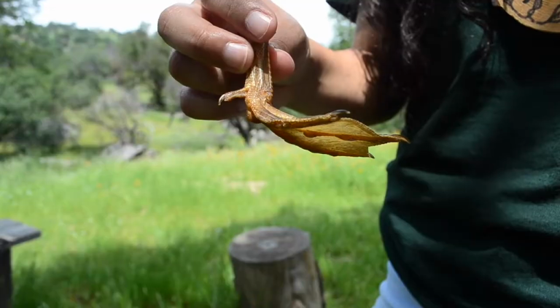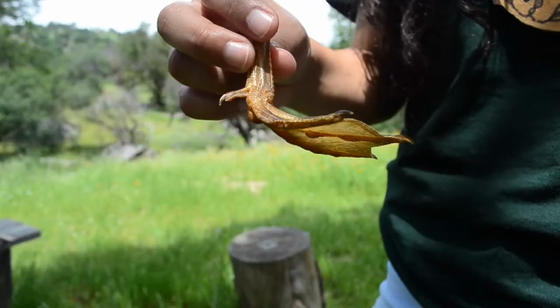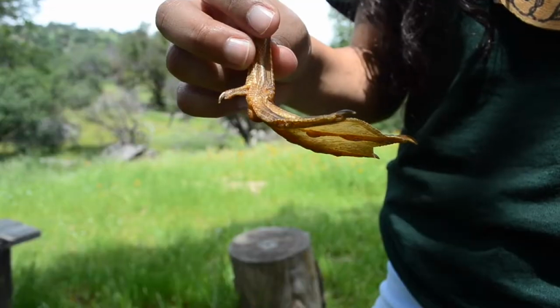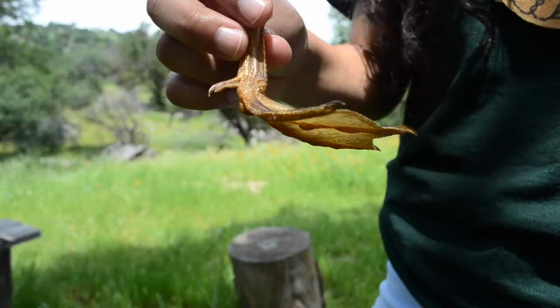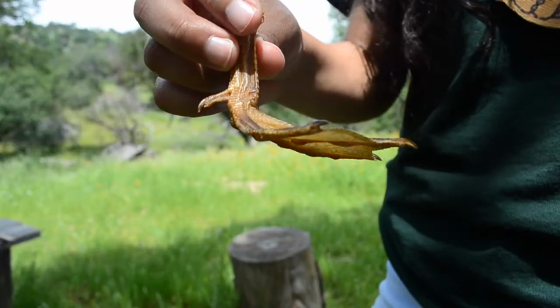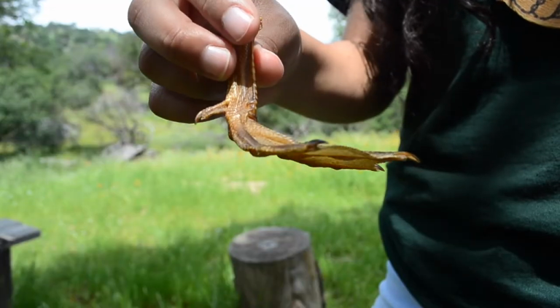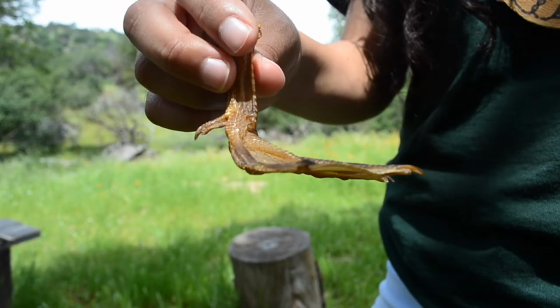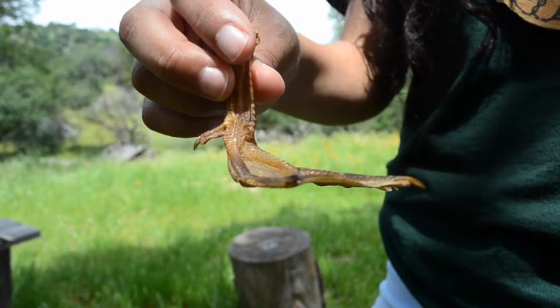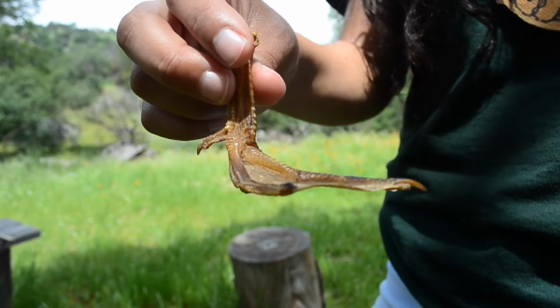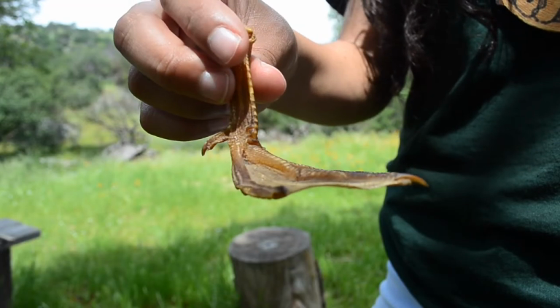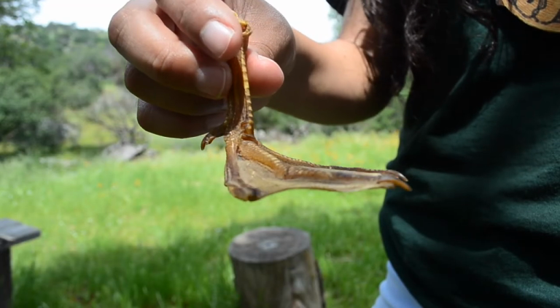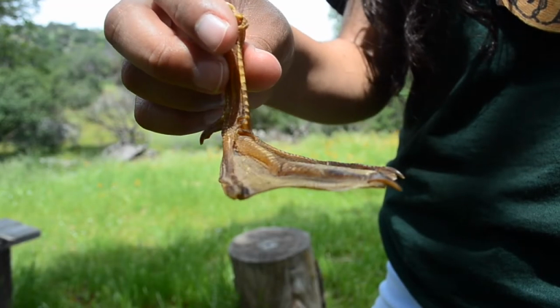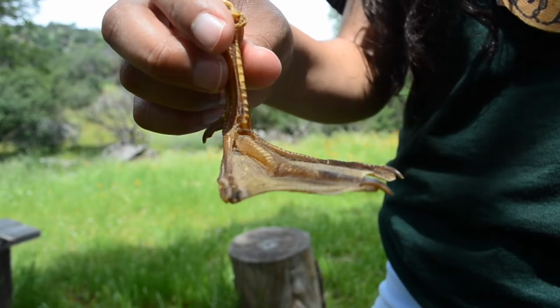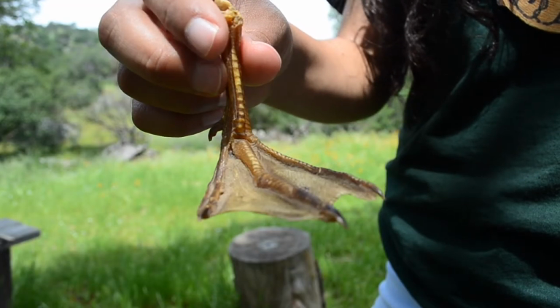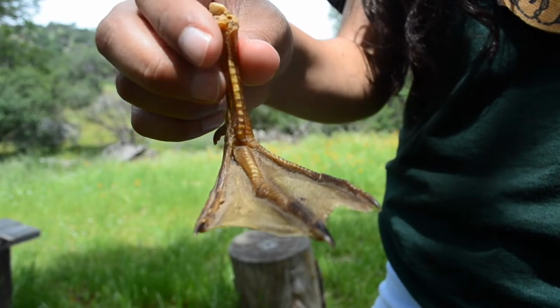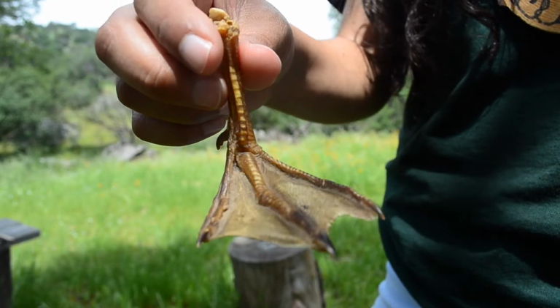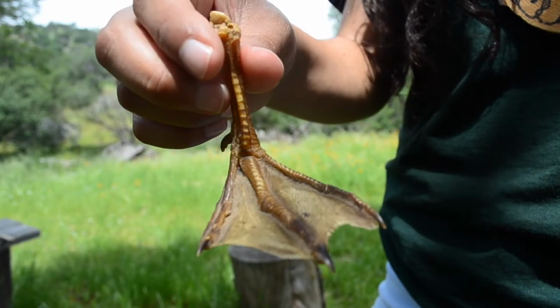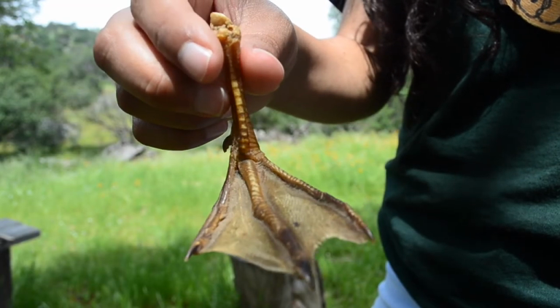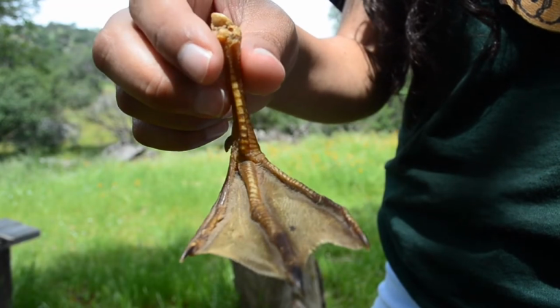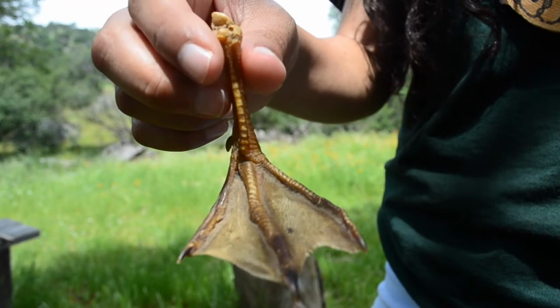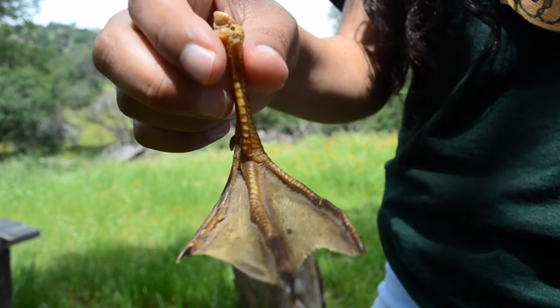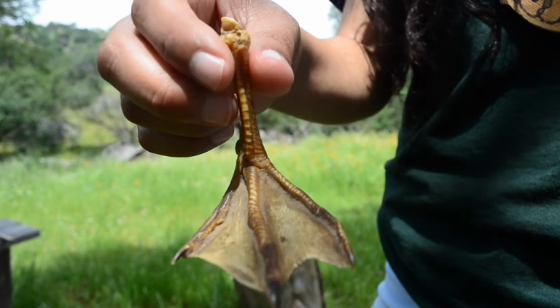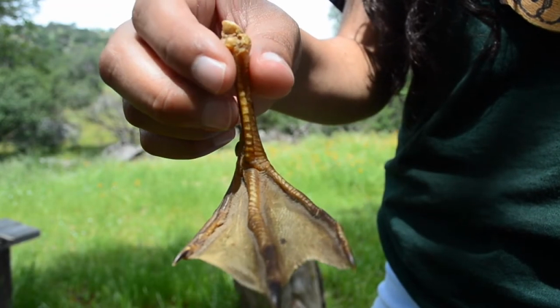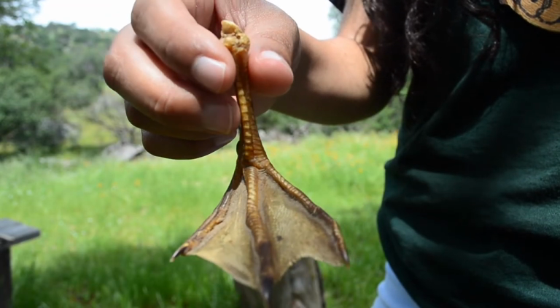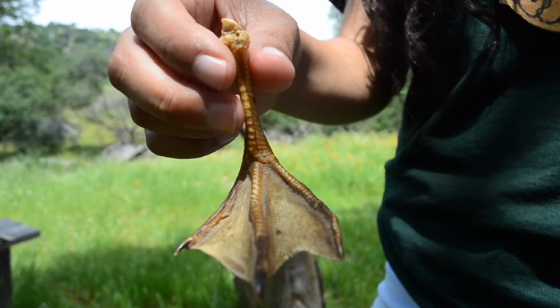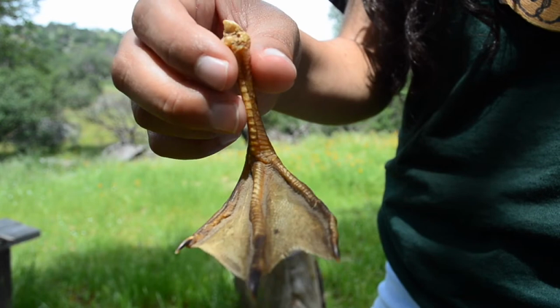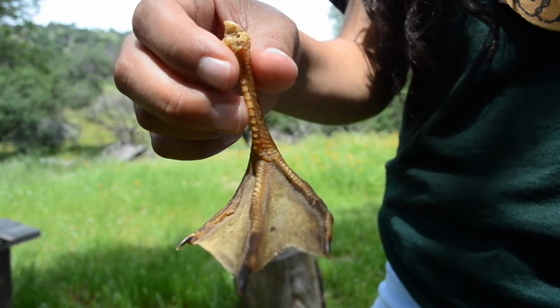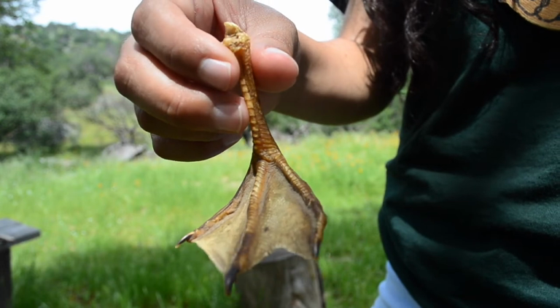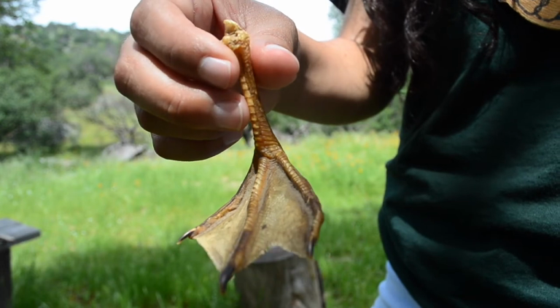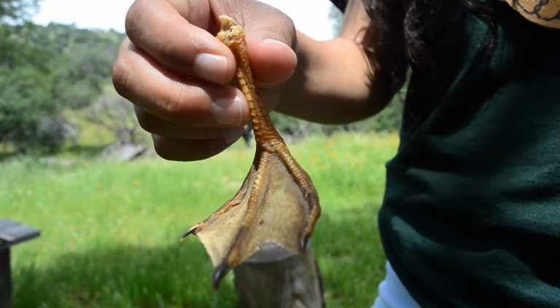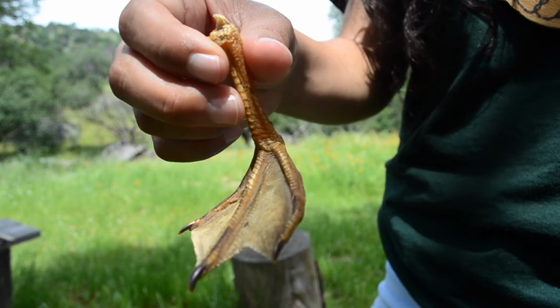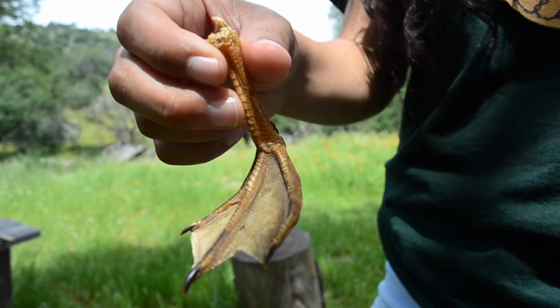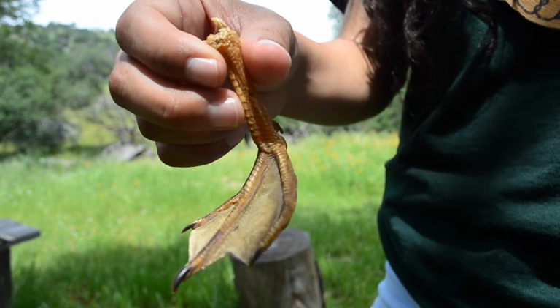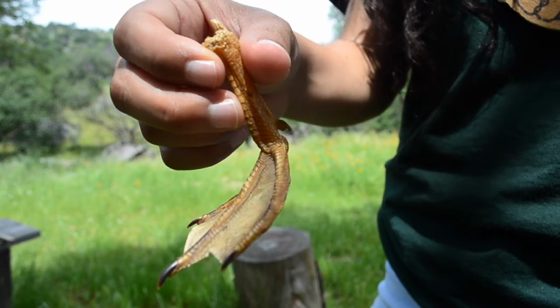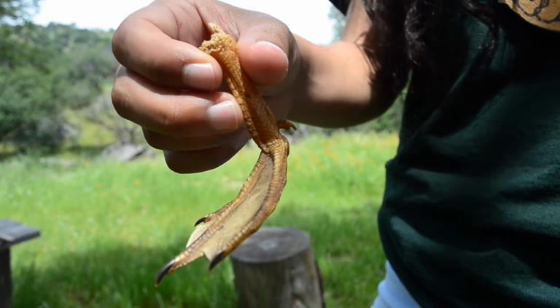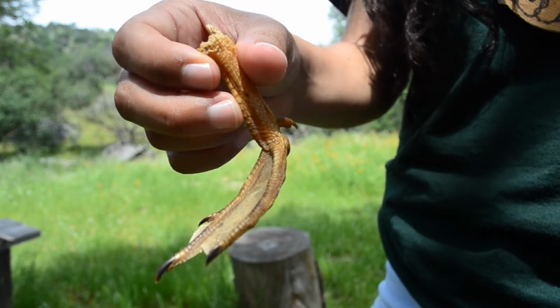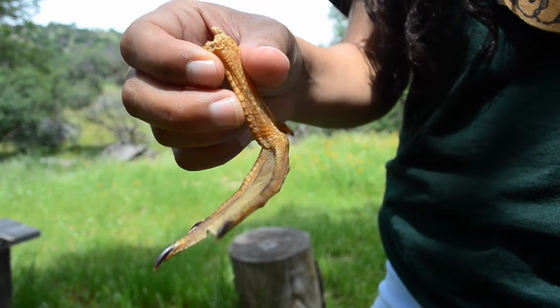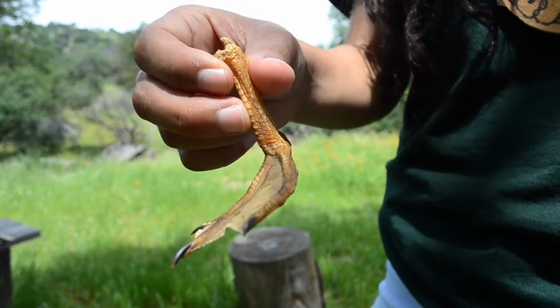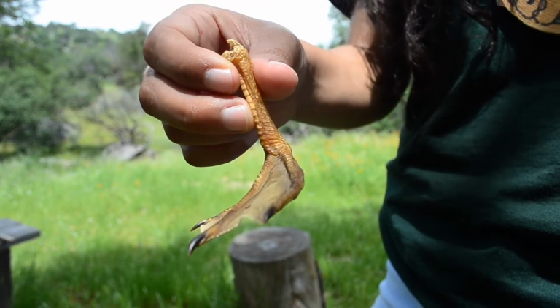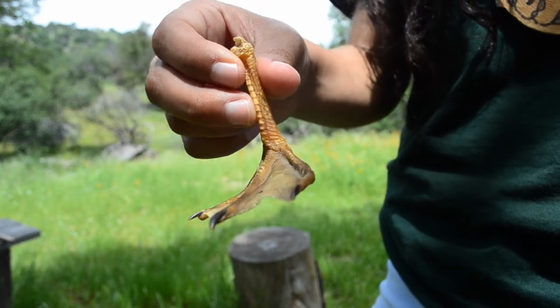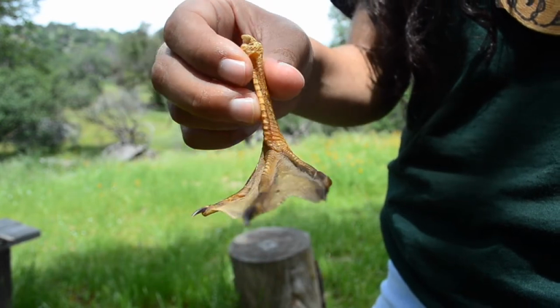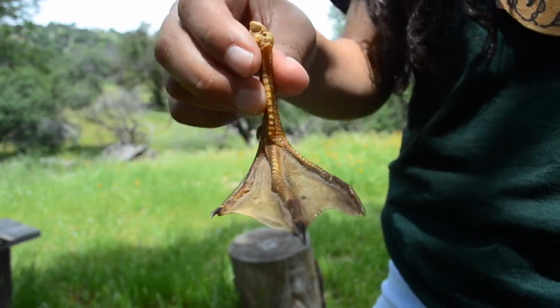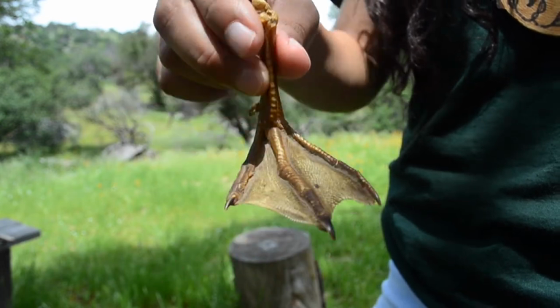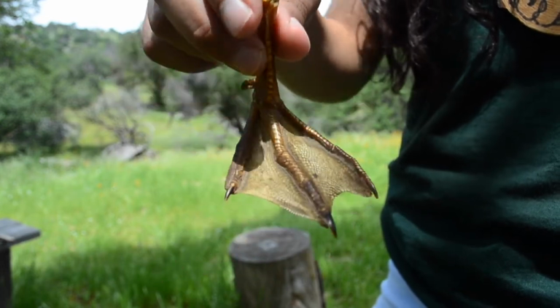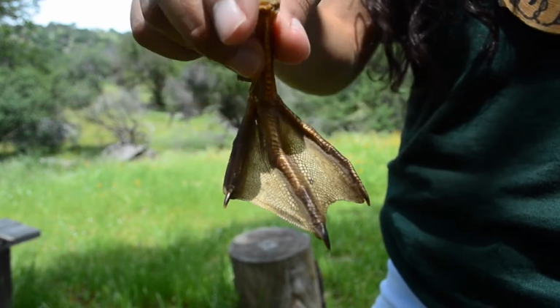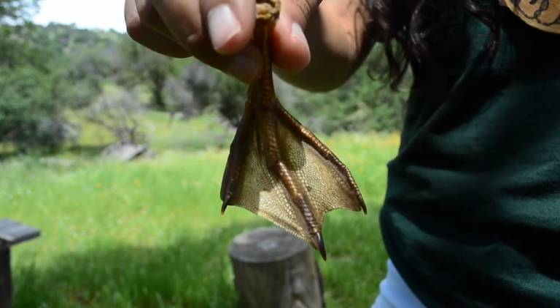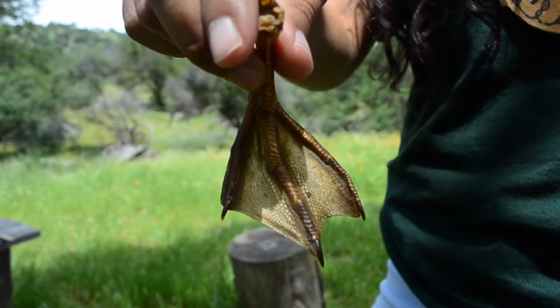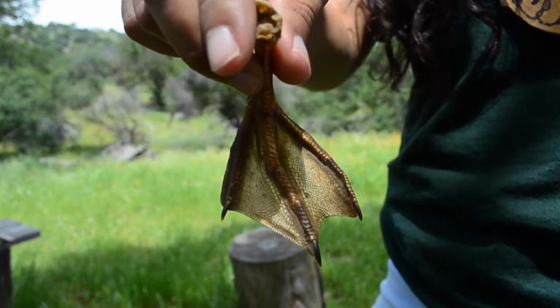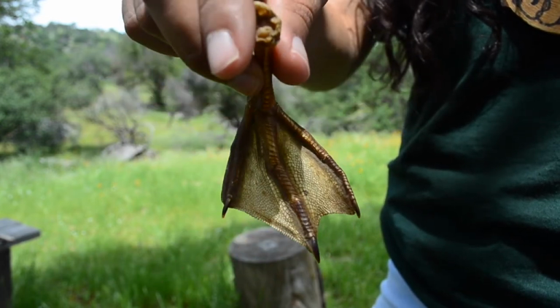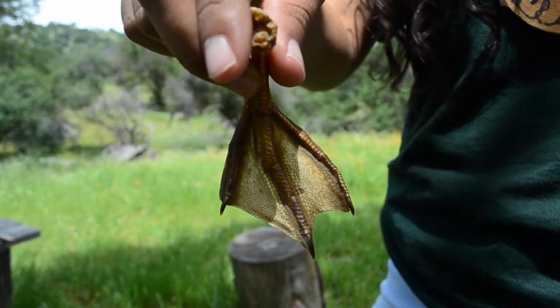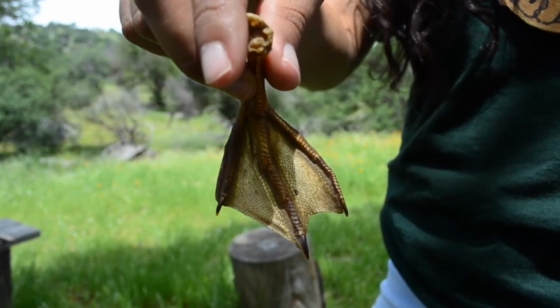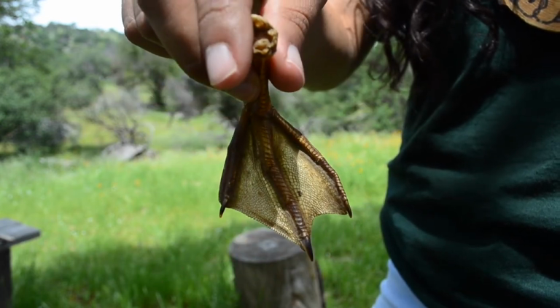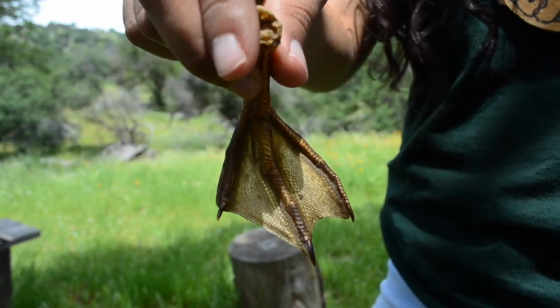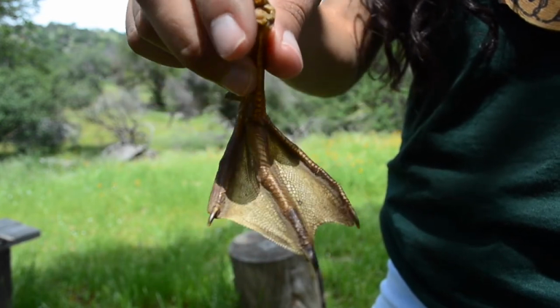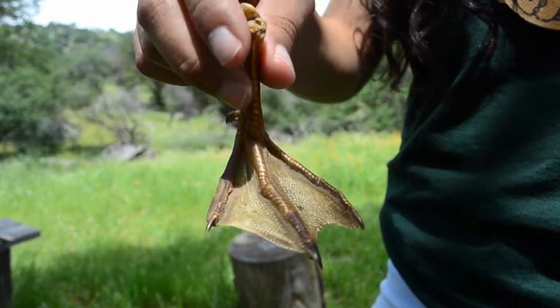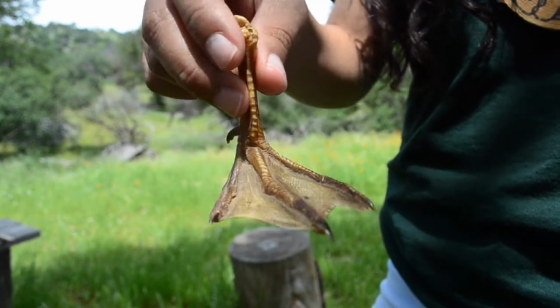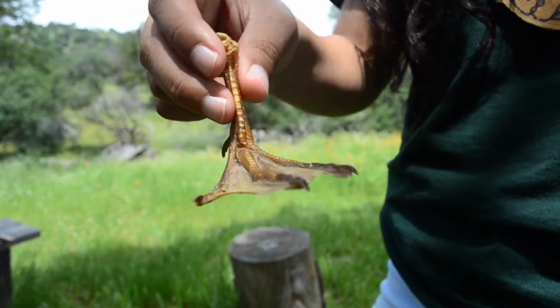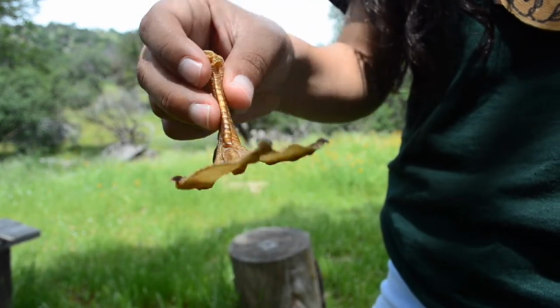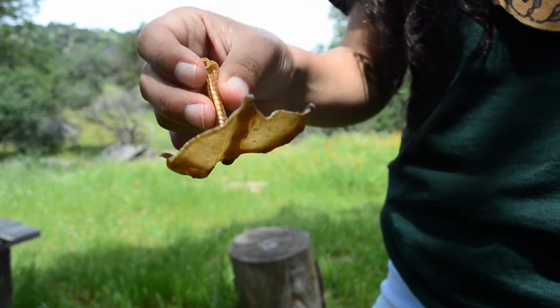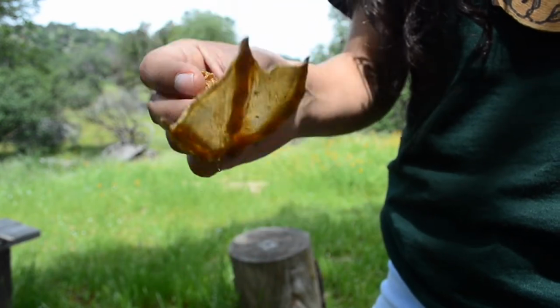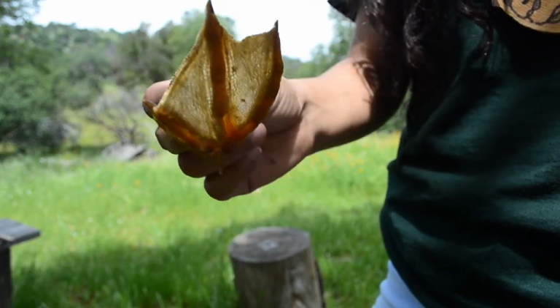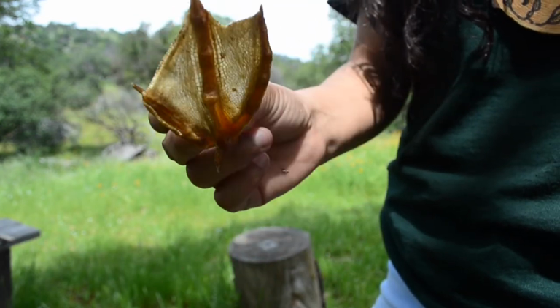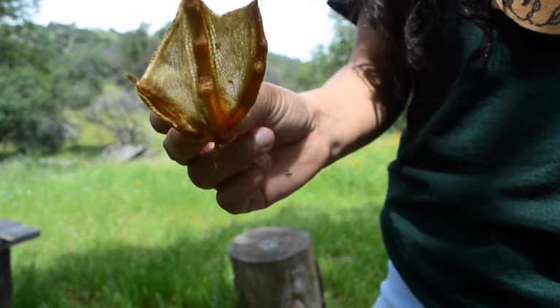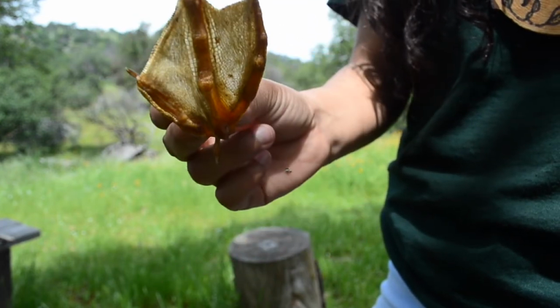Ducks have webbed feet for swimming through the water. This adaptation allows them to move through aquatic habitats with little effort.